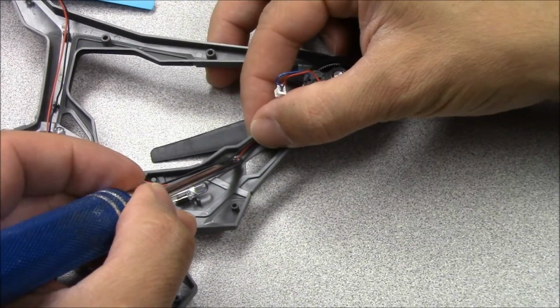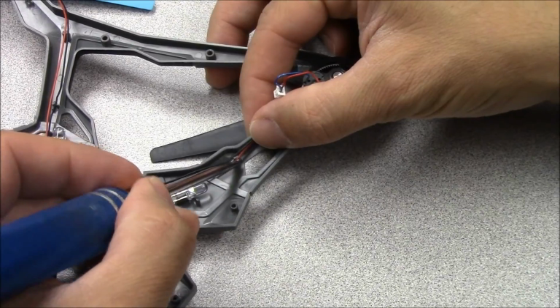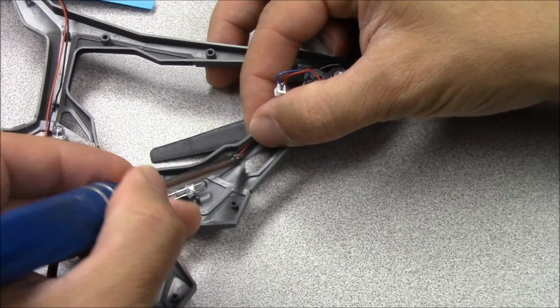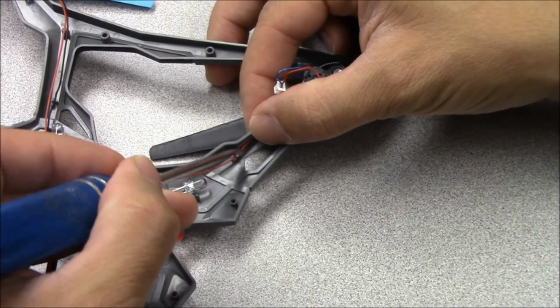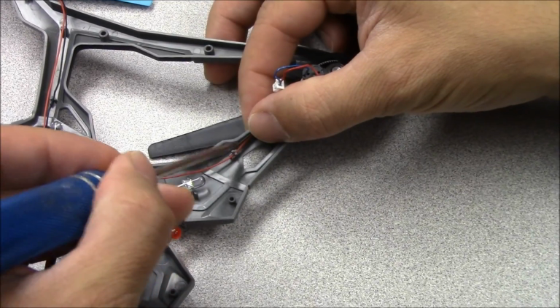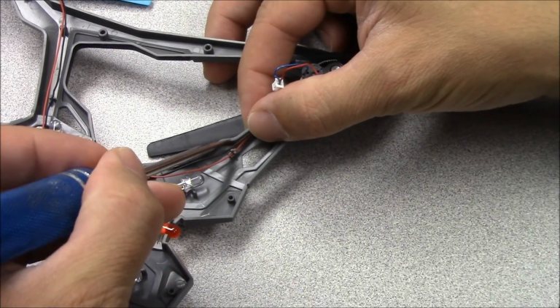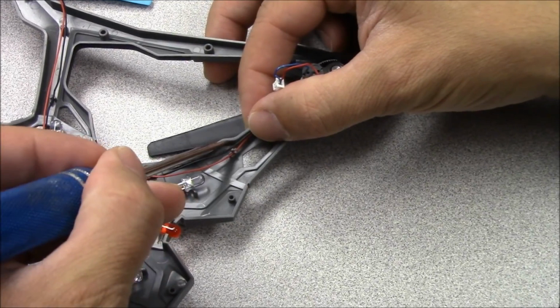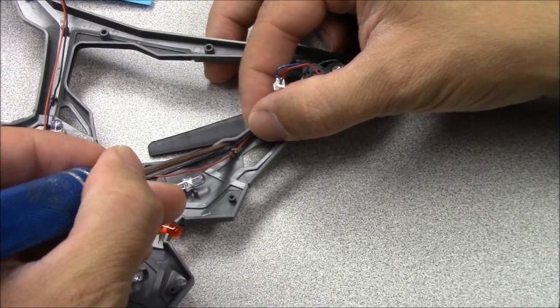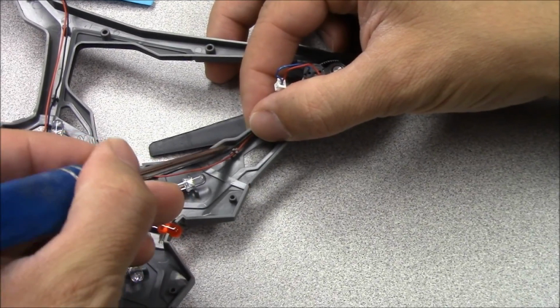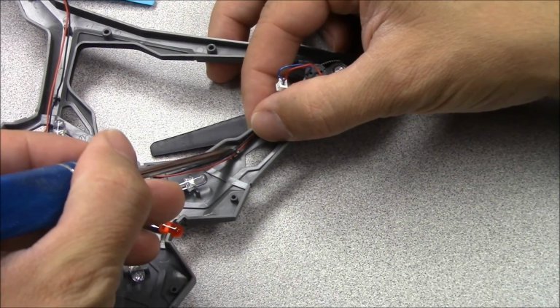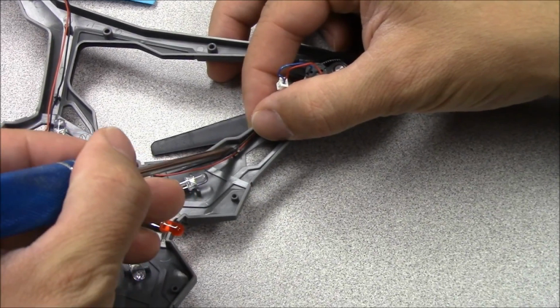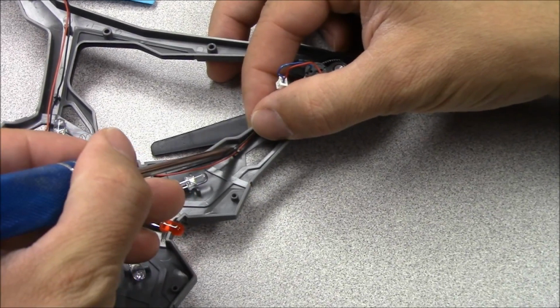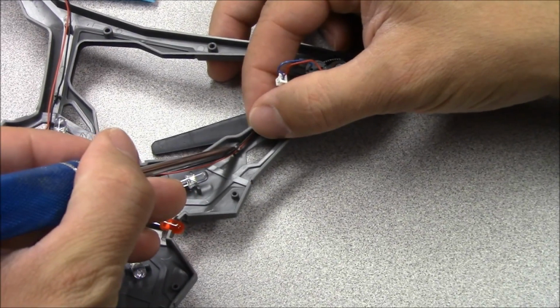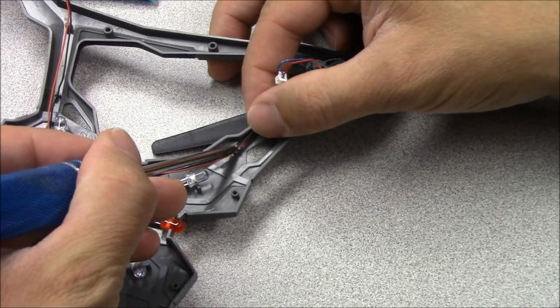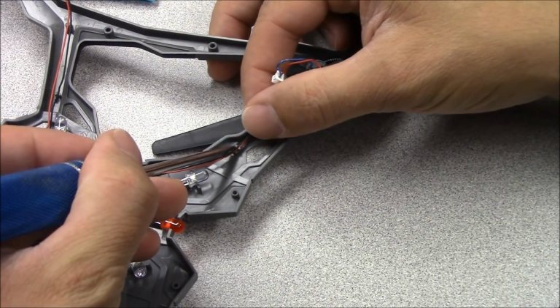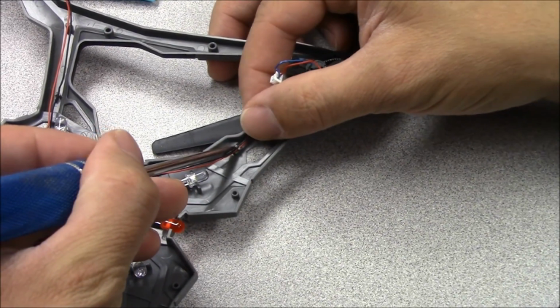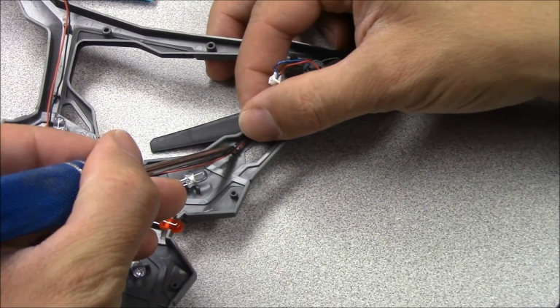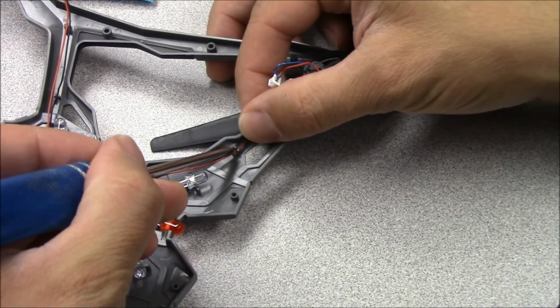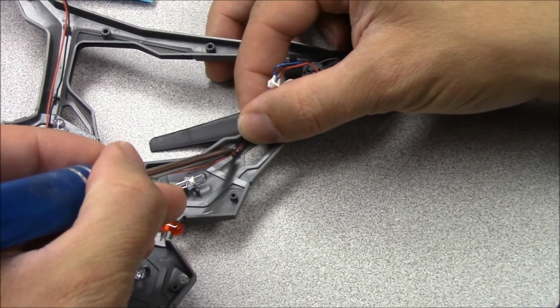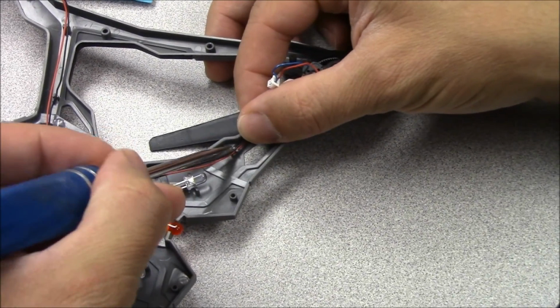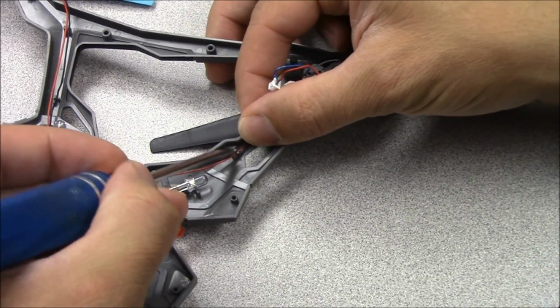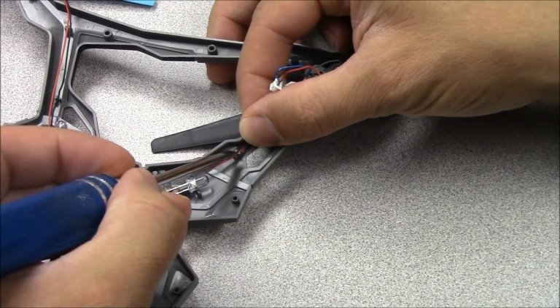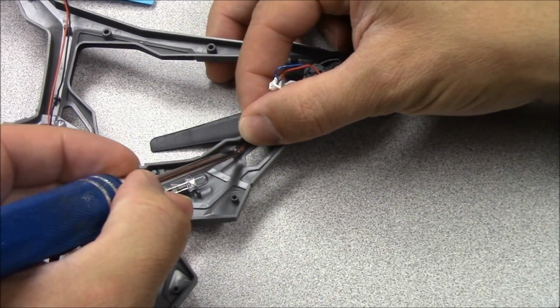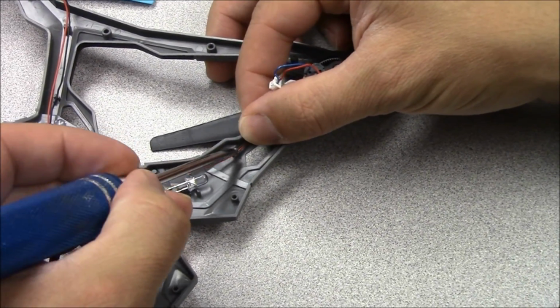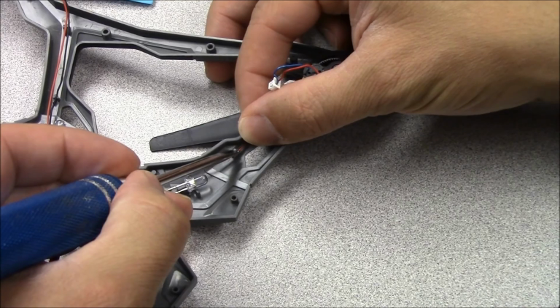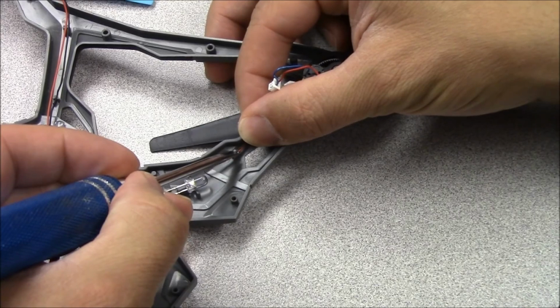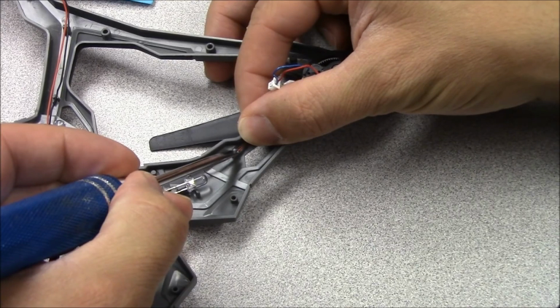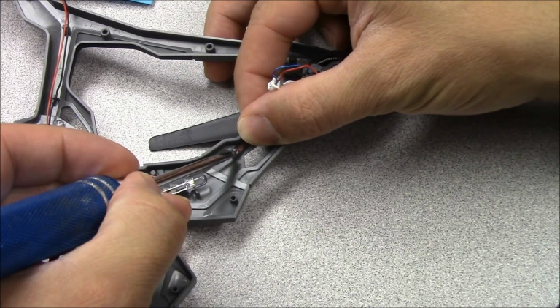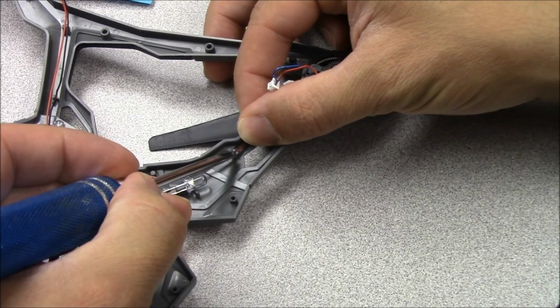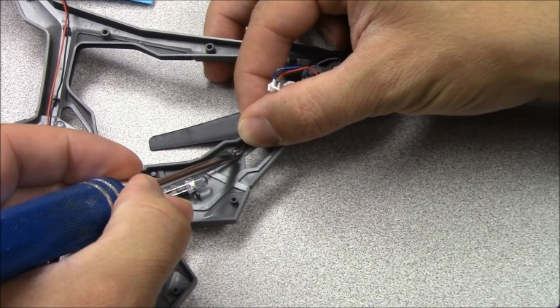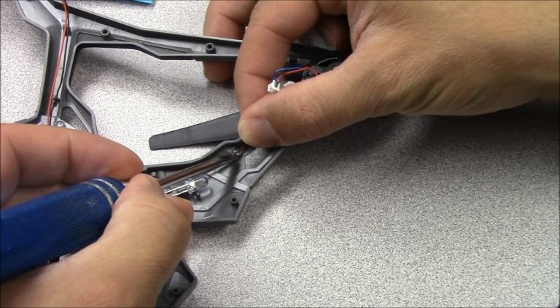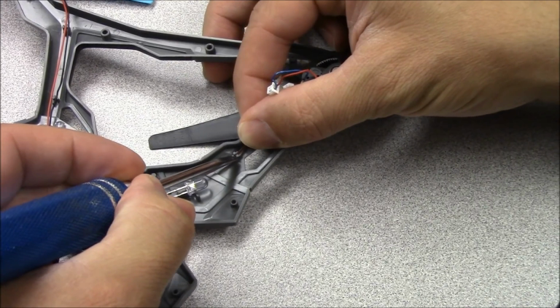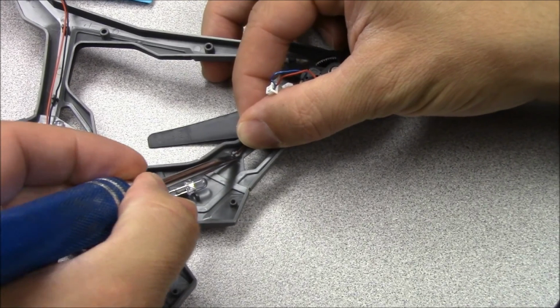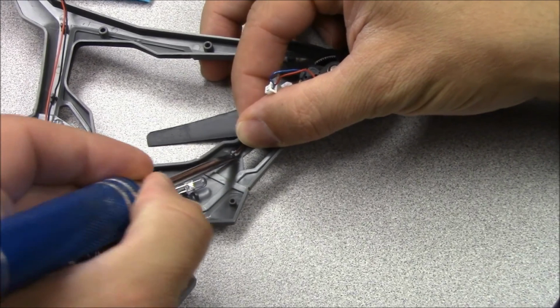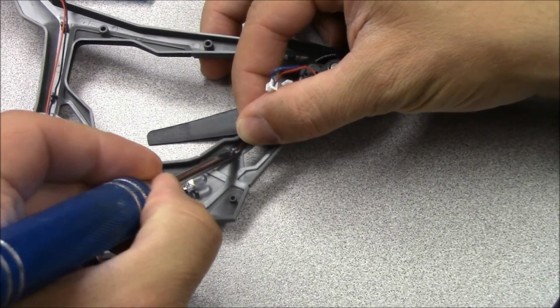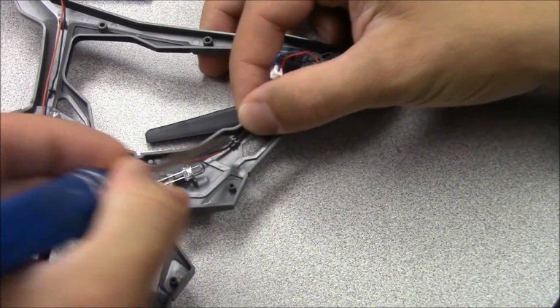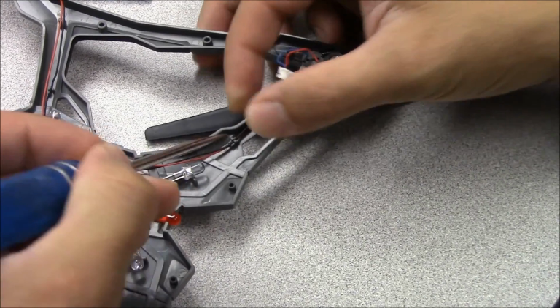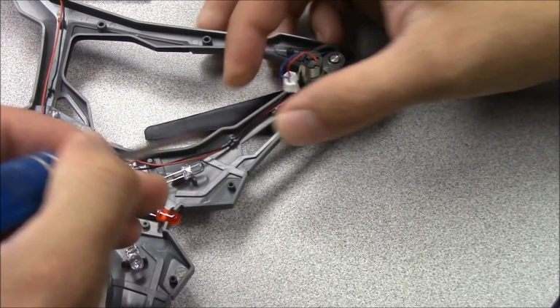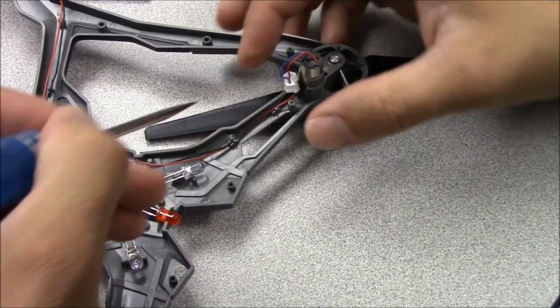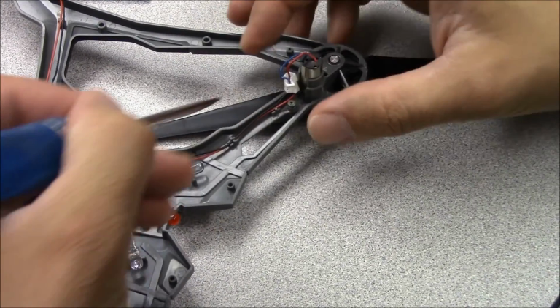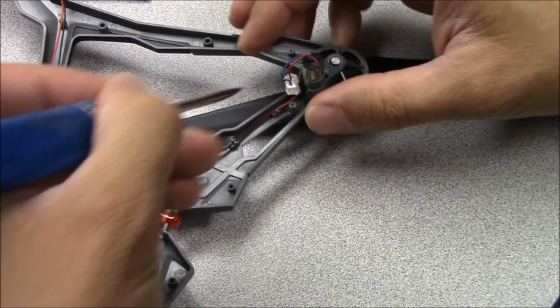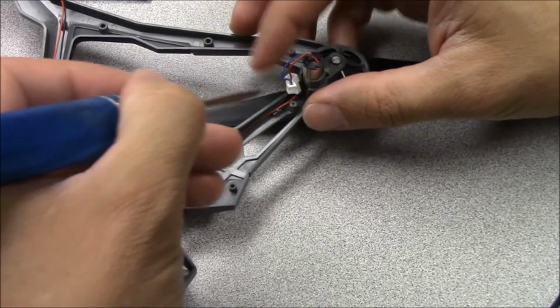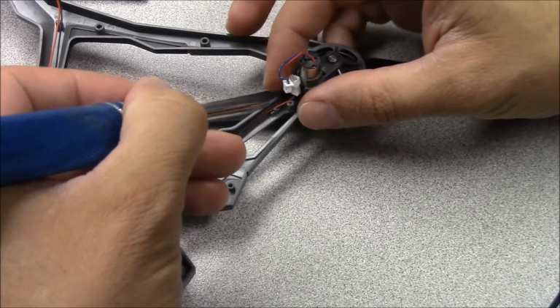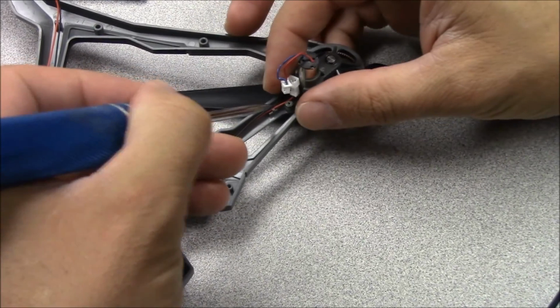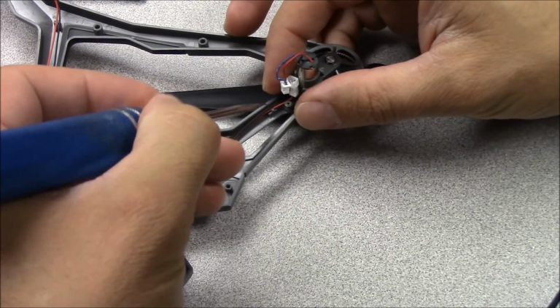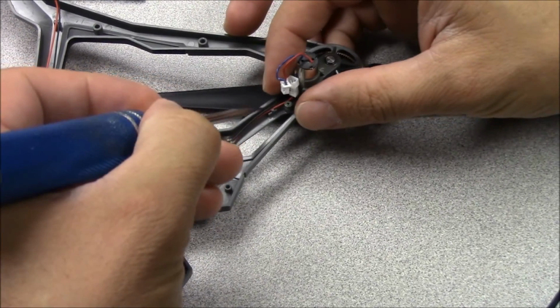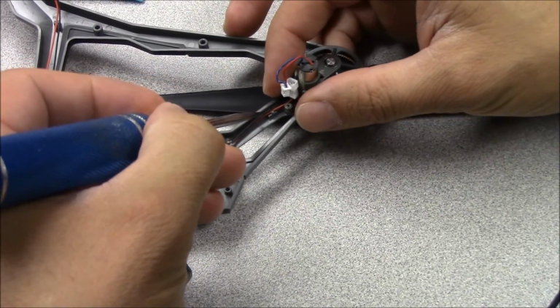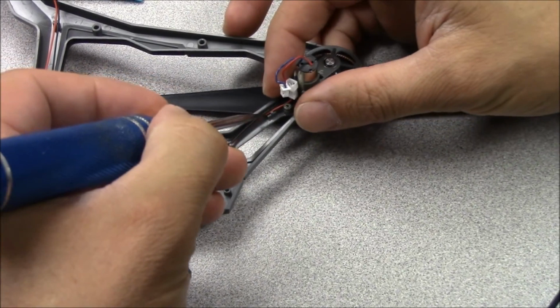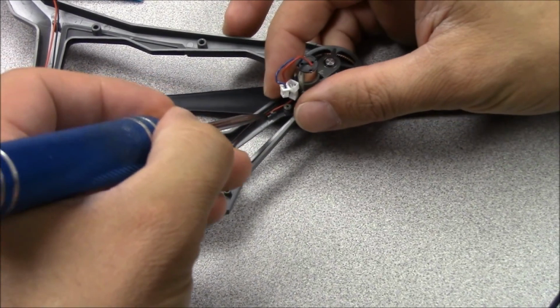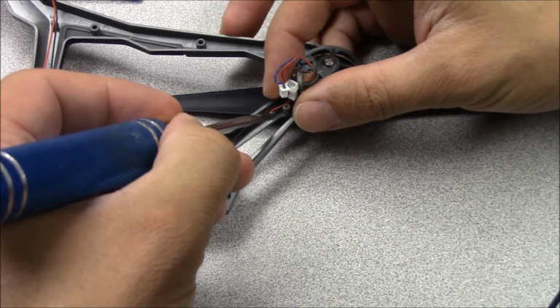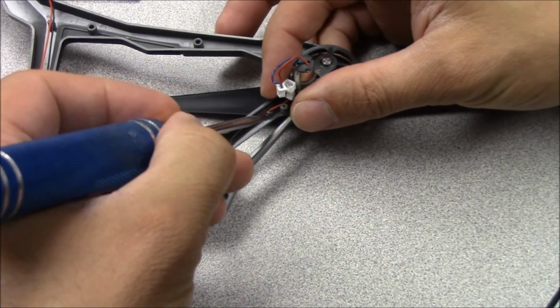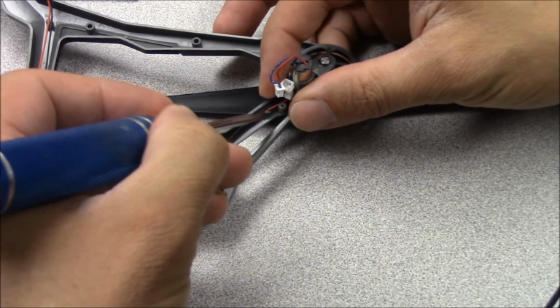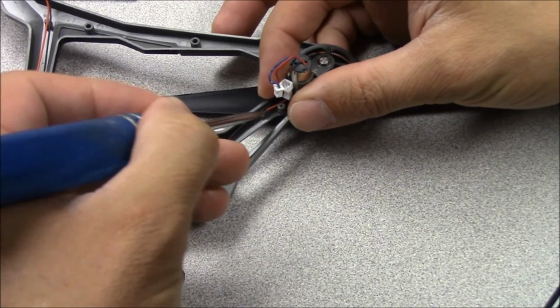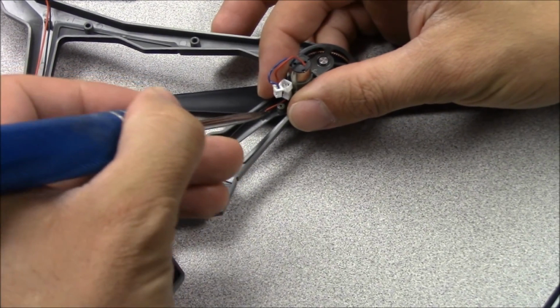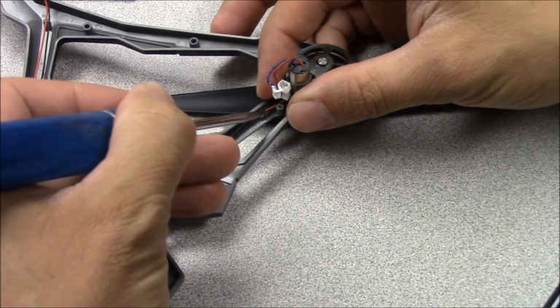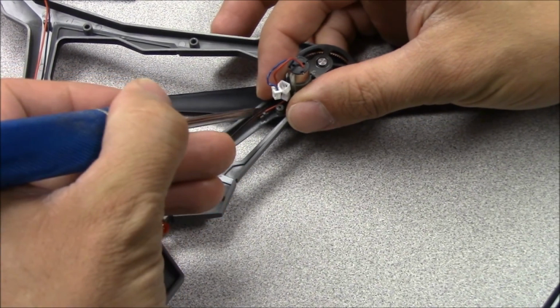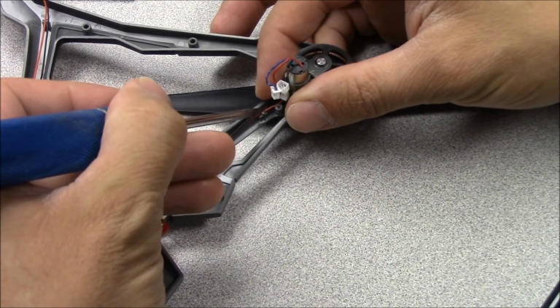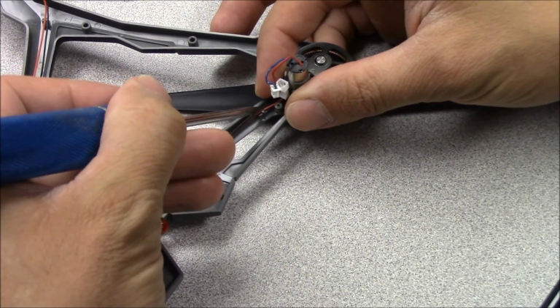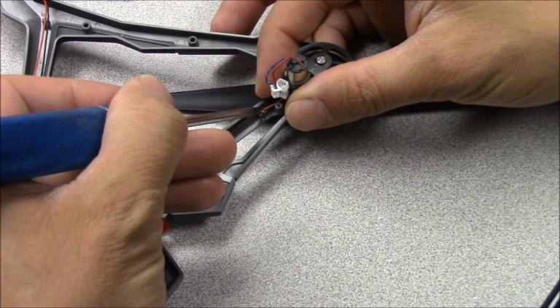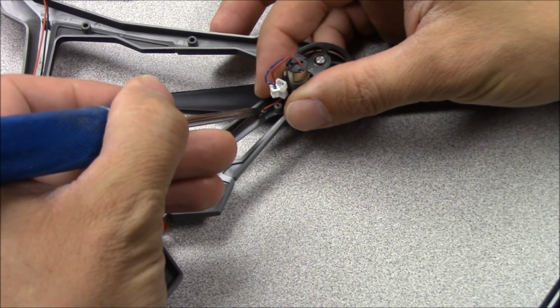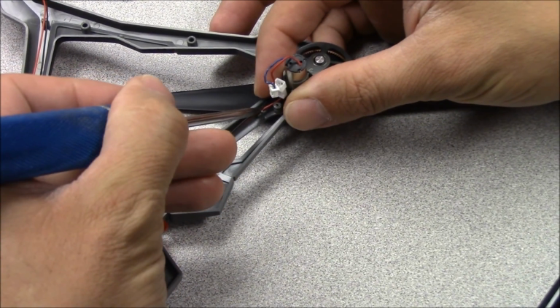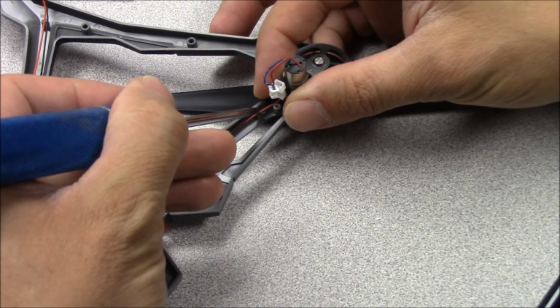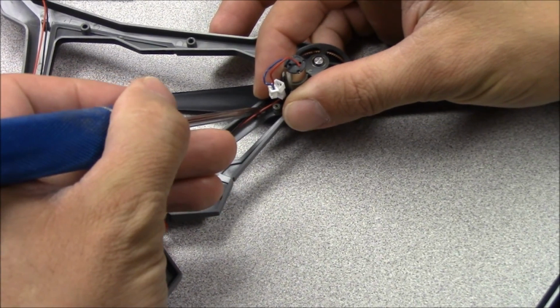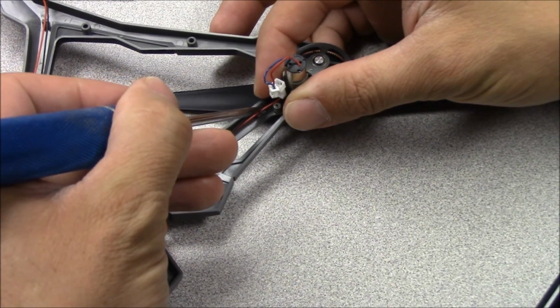Use a flat head screwdriver to carefully press the motor wires in between the guide posts. Do this for all four sets of motor wires.